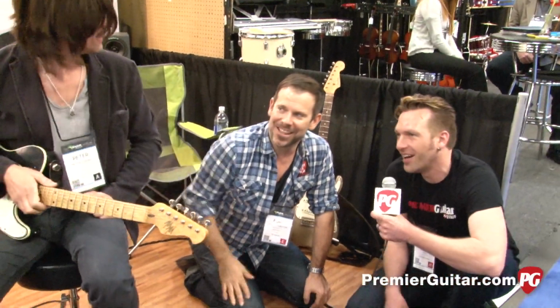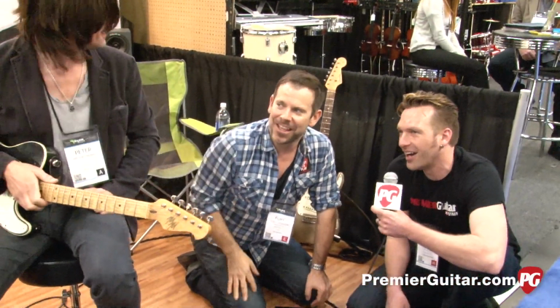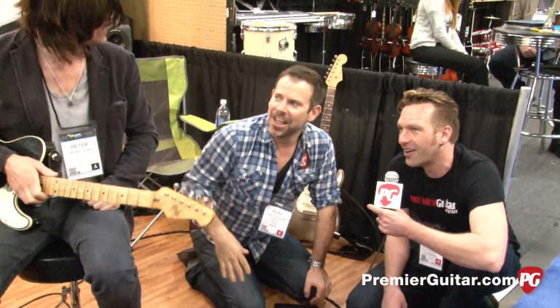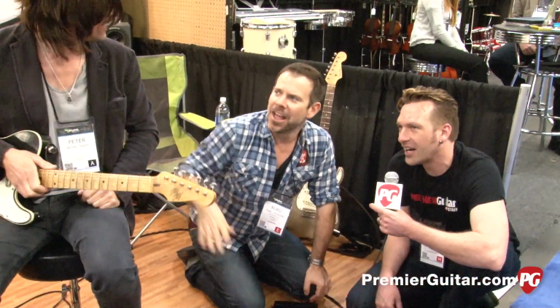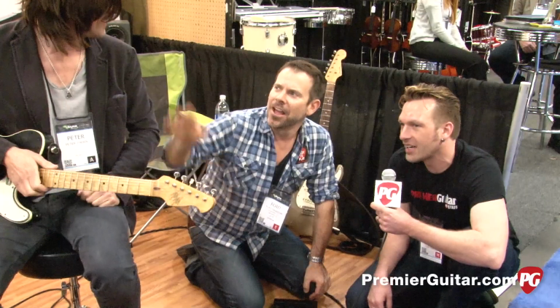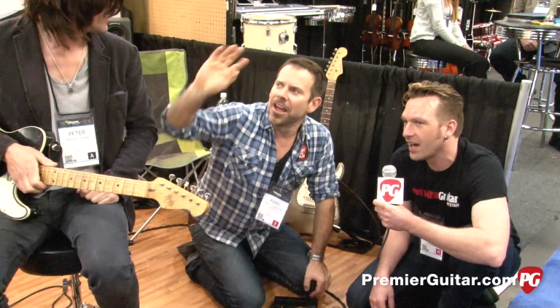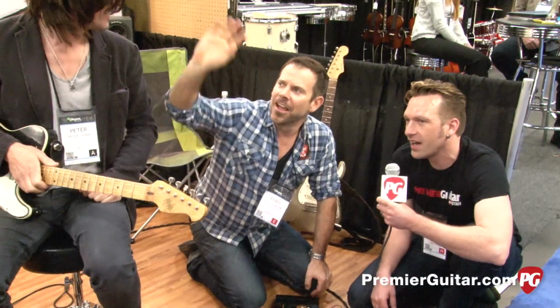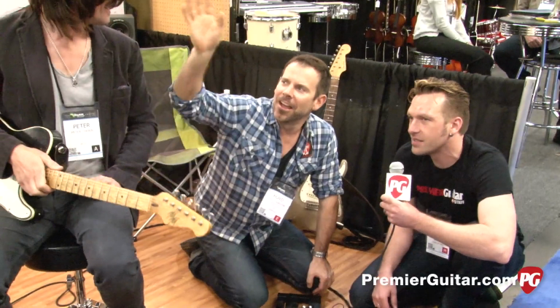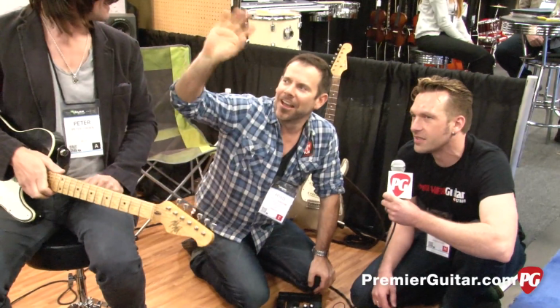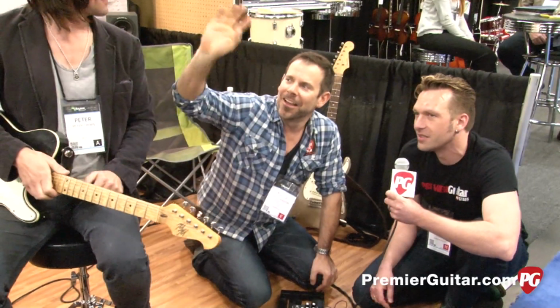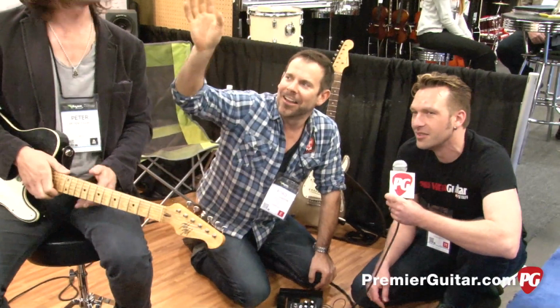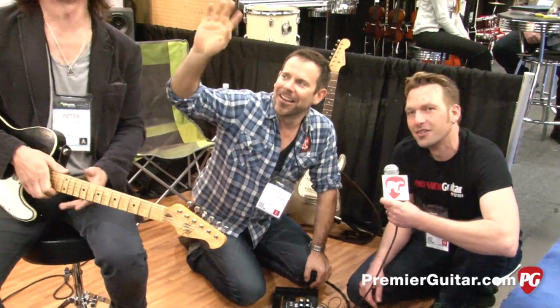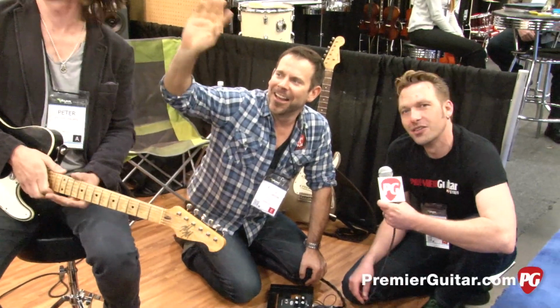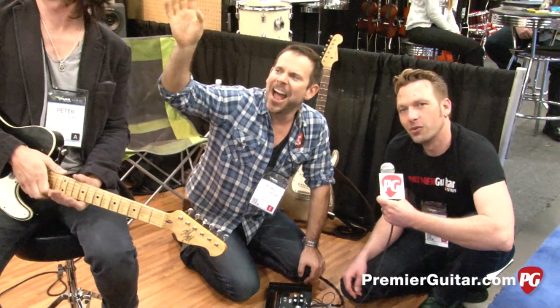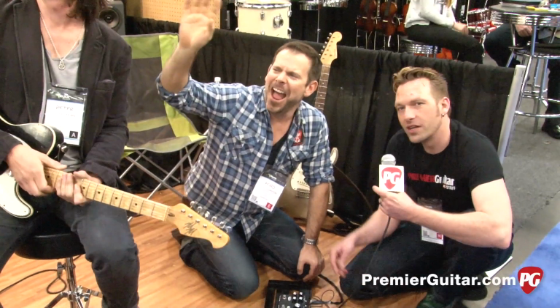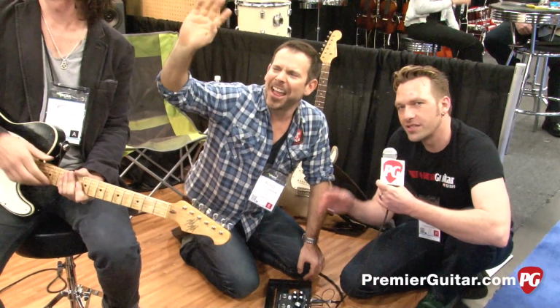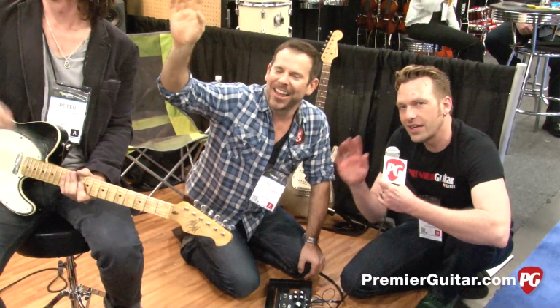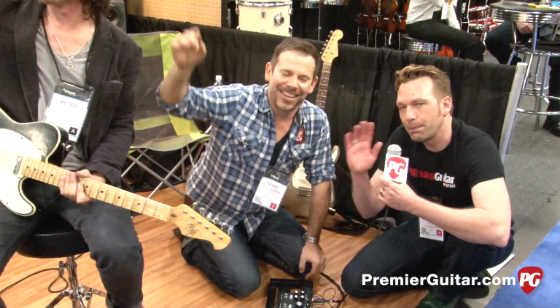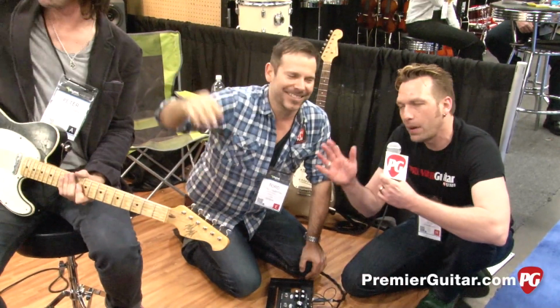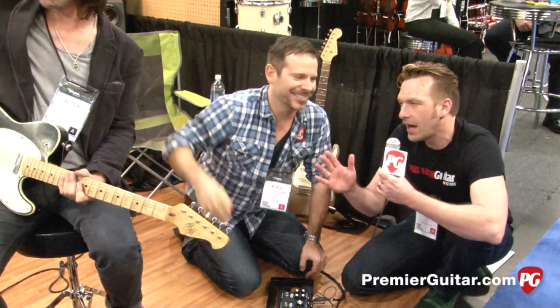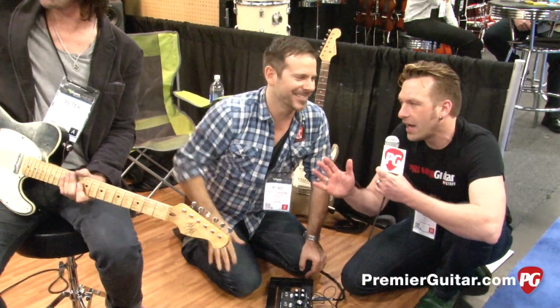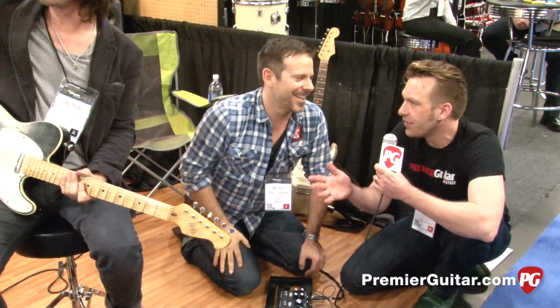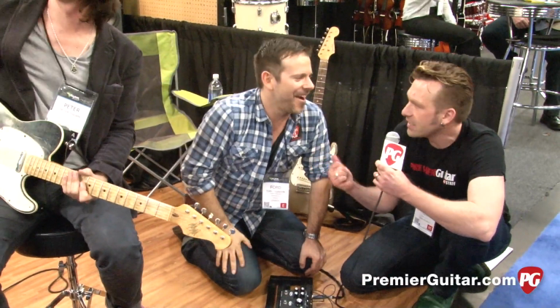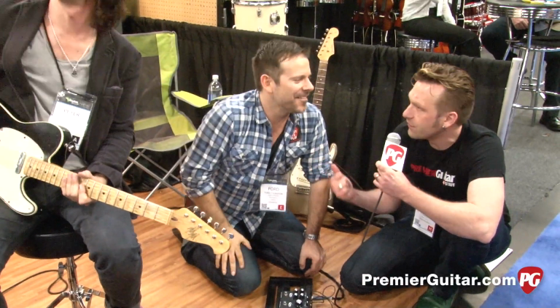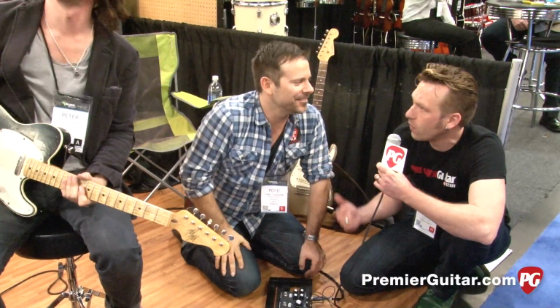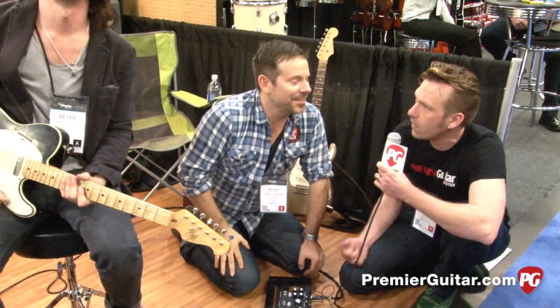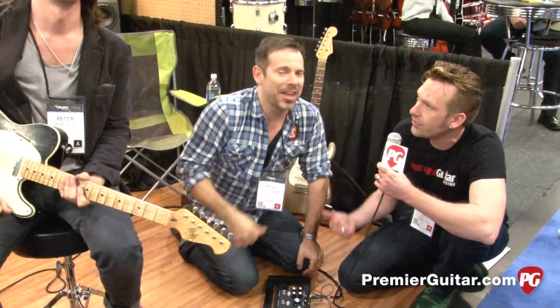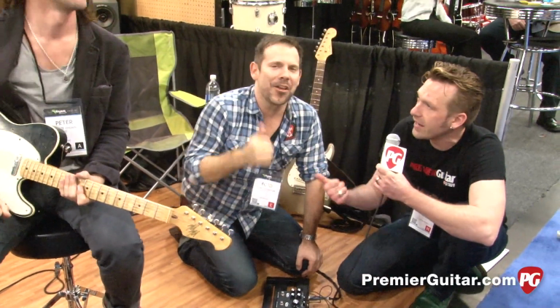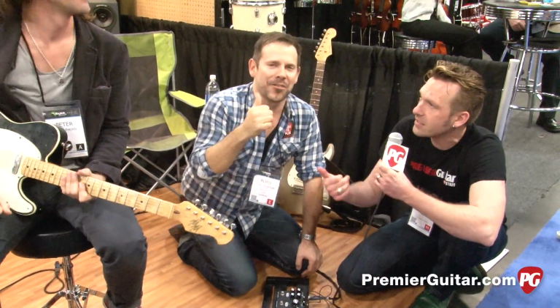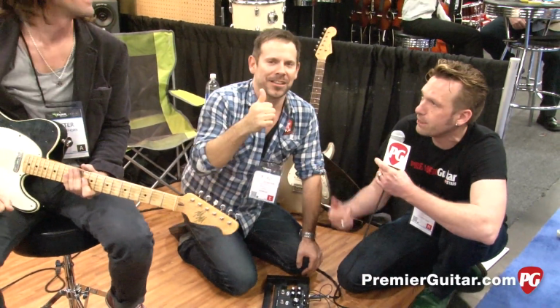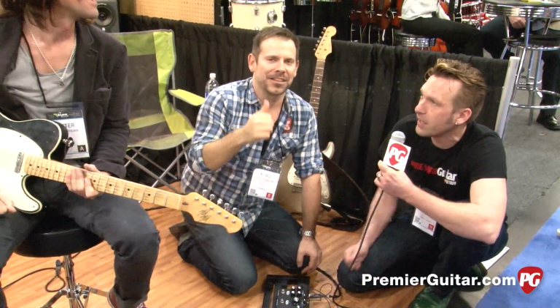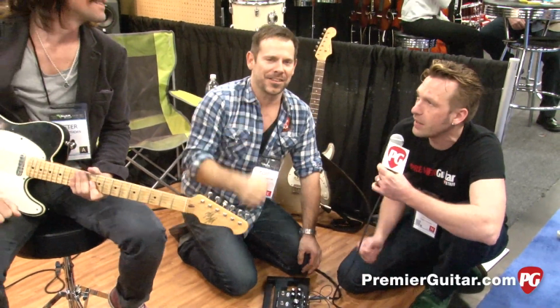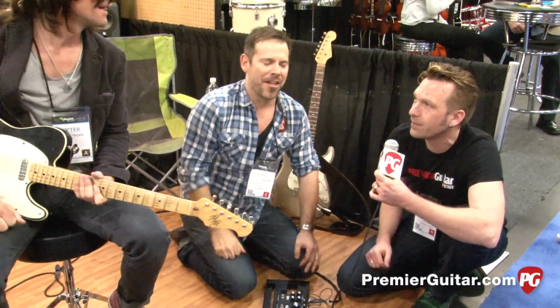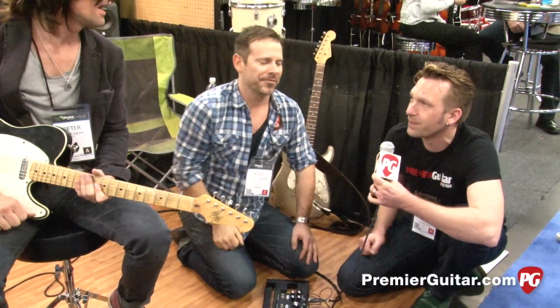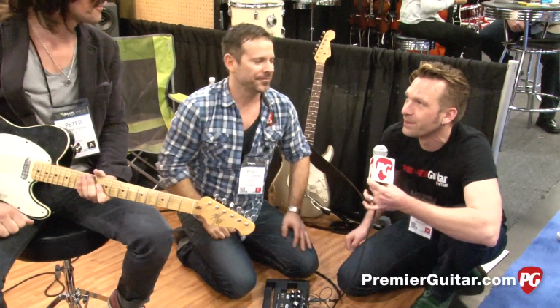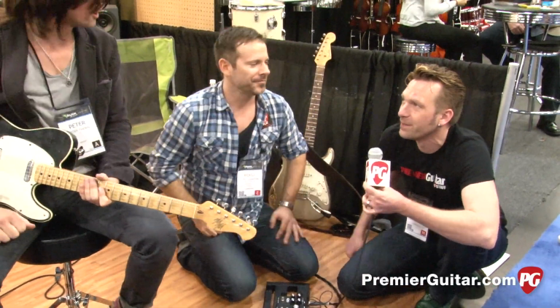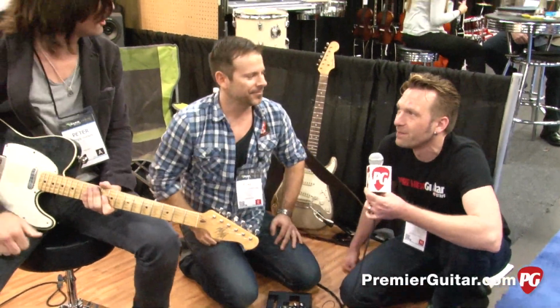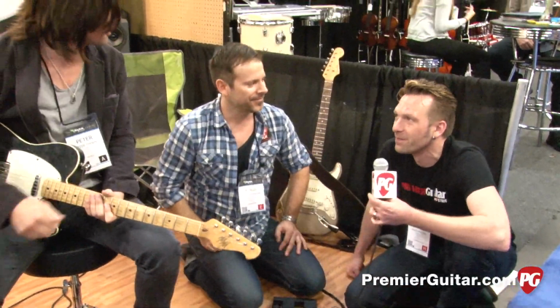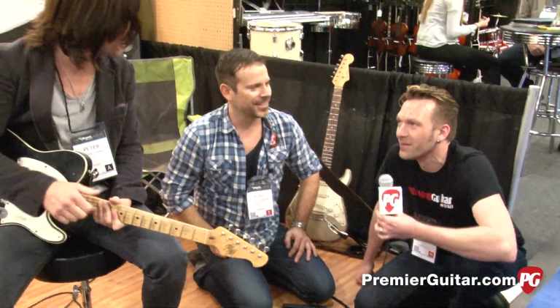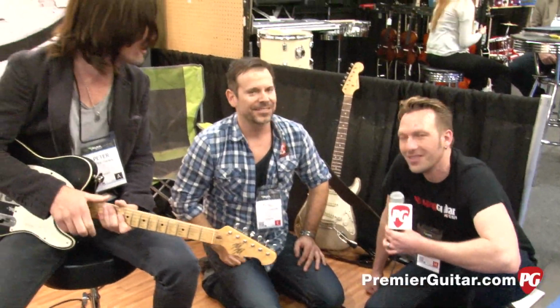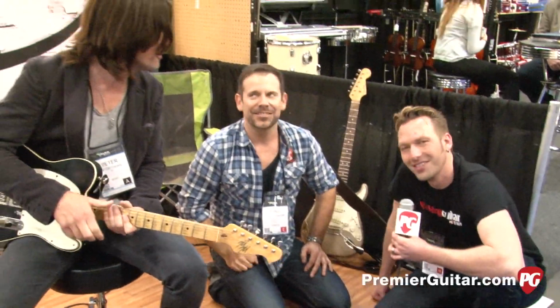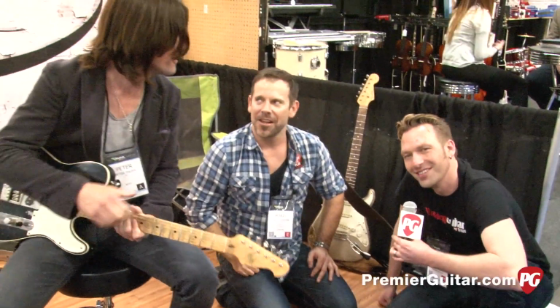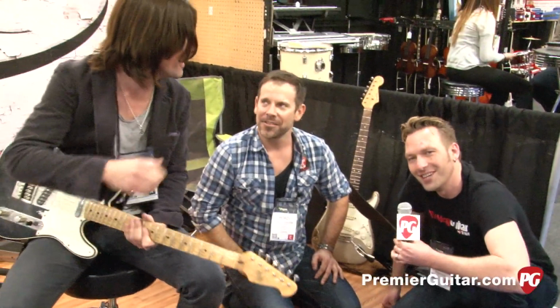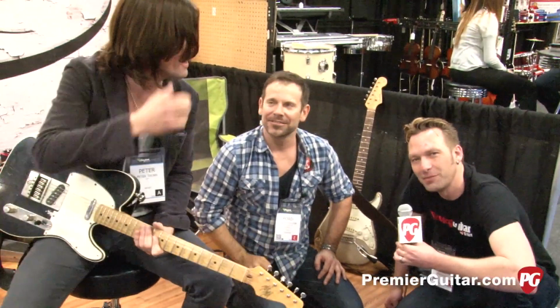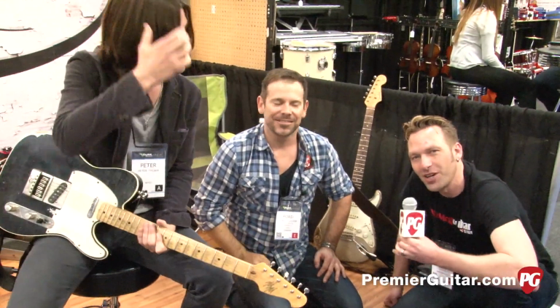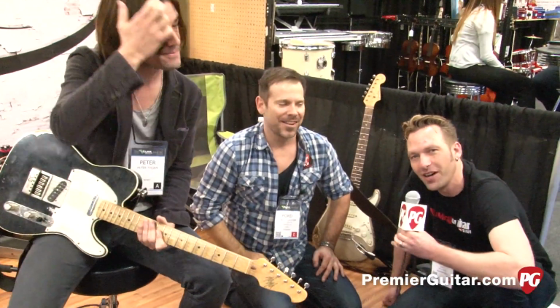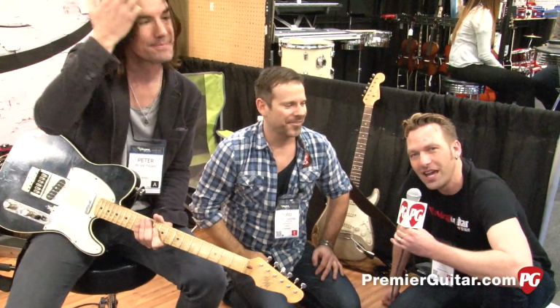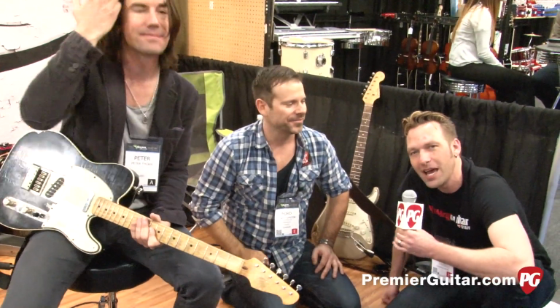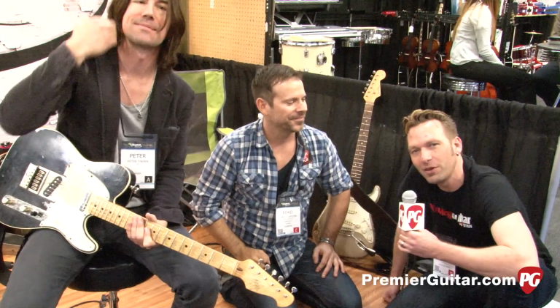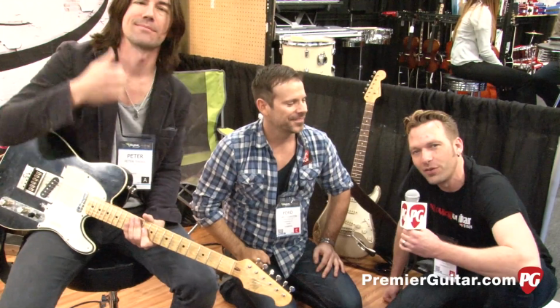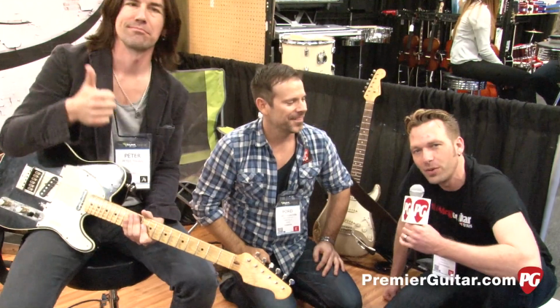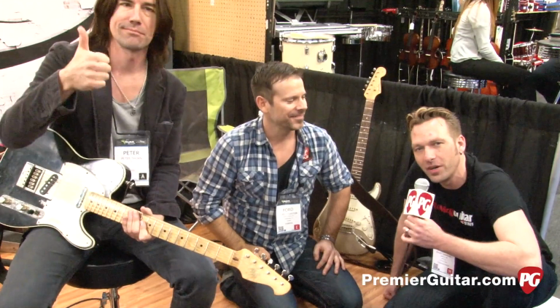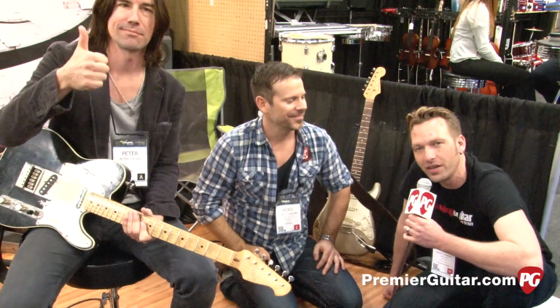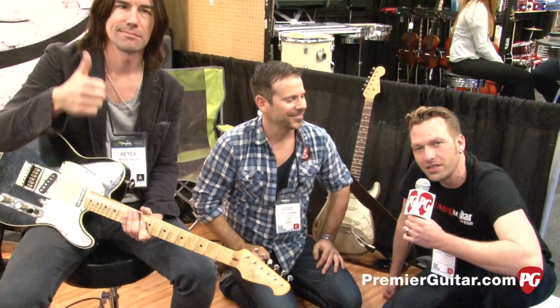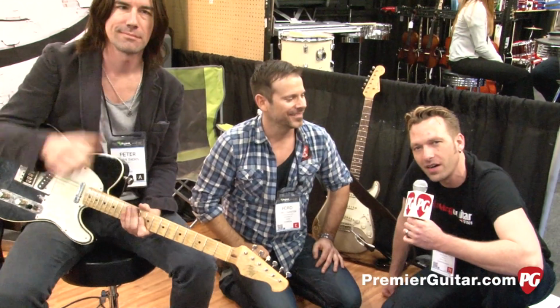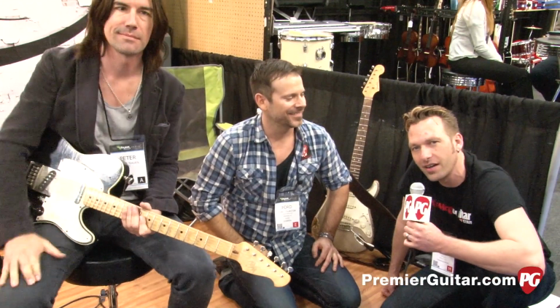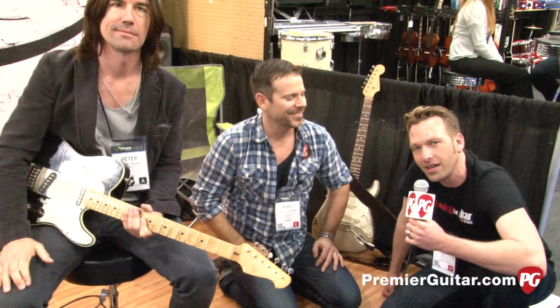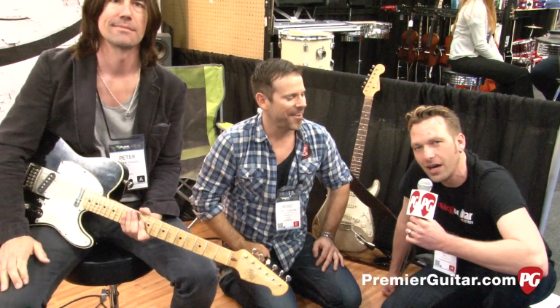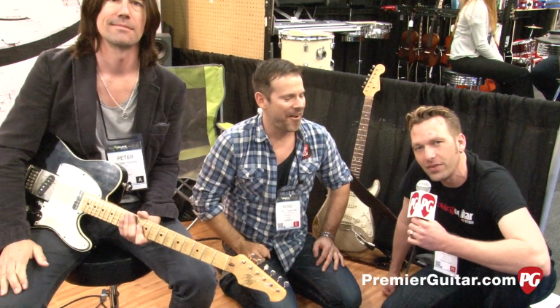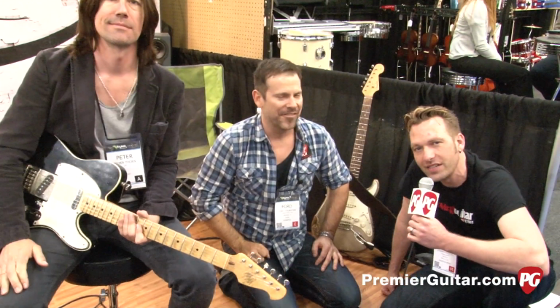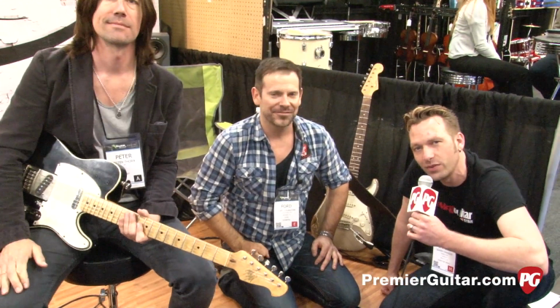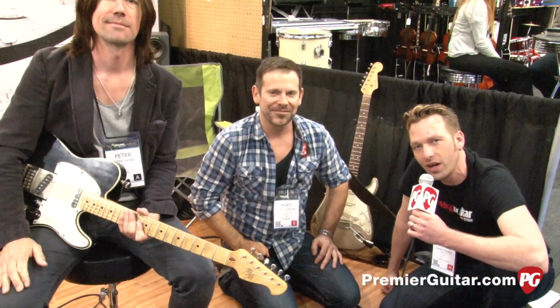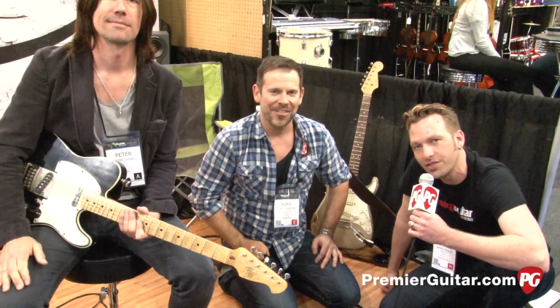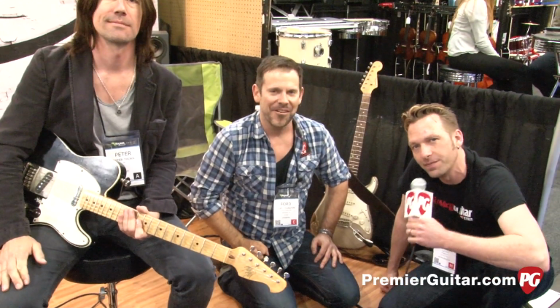All right, guys, we're going to say goodbye. Thanks, Ford. Thanks, Pete. I'm Sean Hammond from PremiereGuitar.com — thanks for watching.